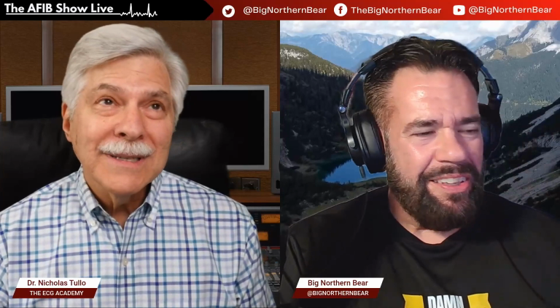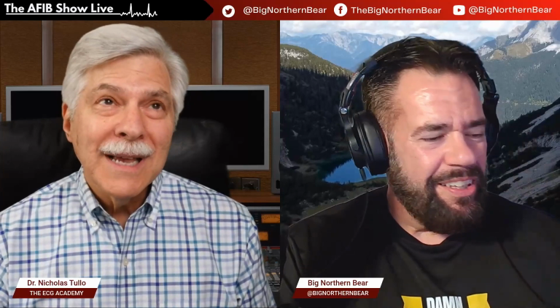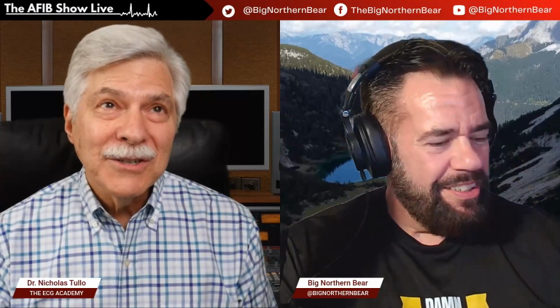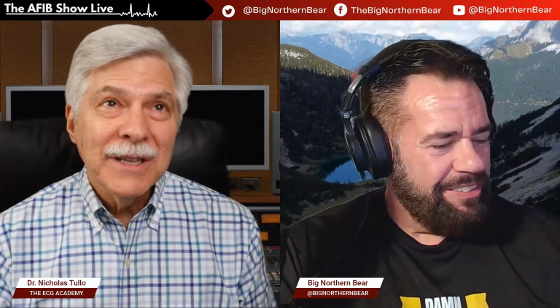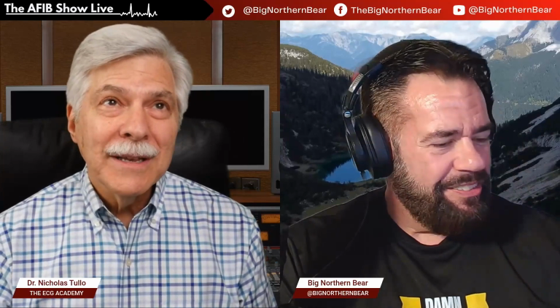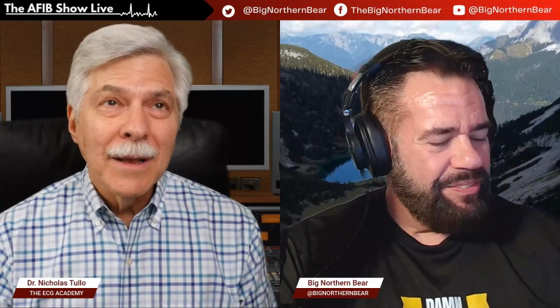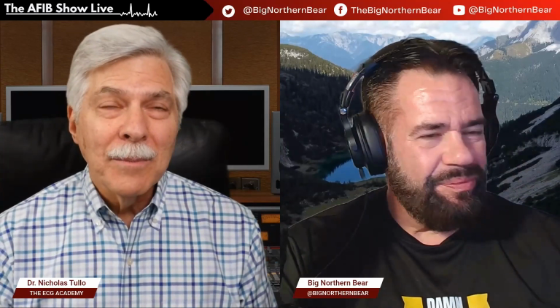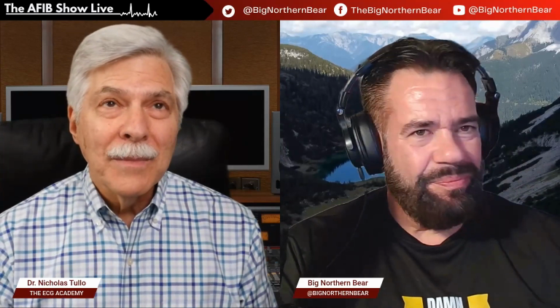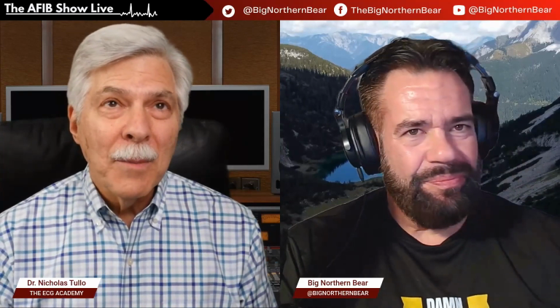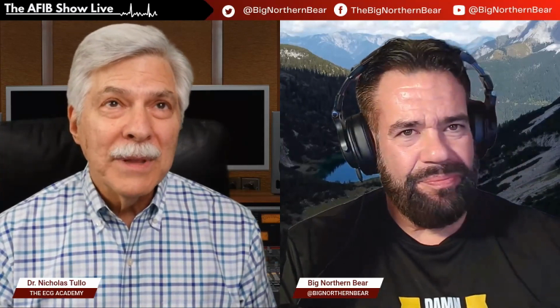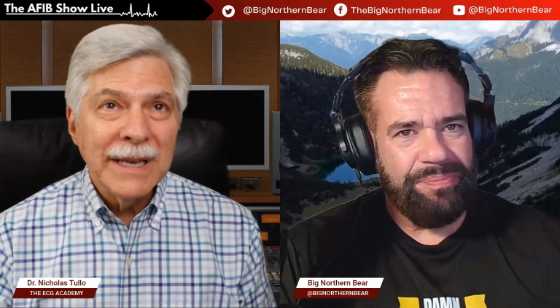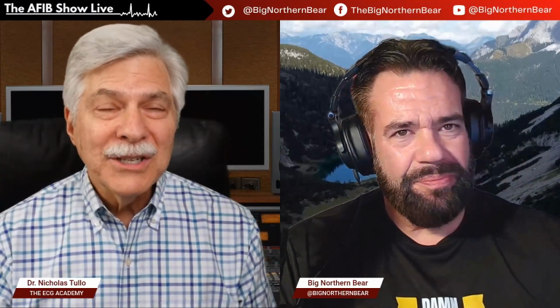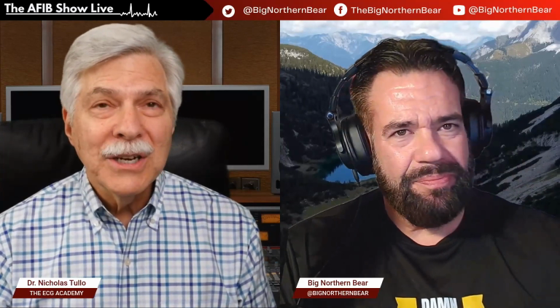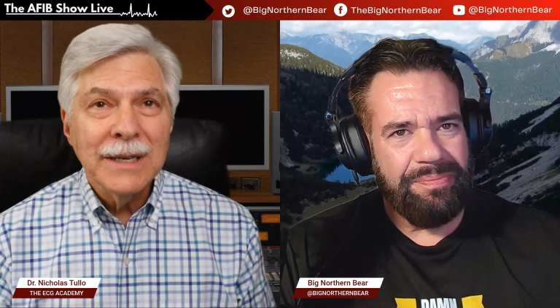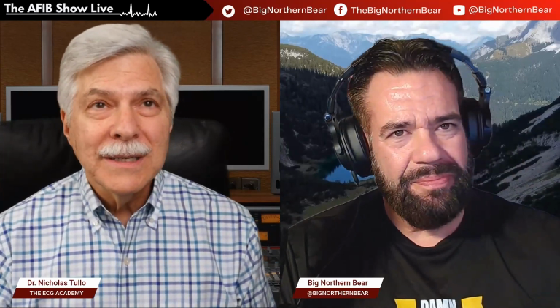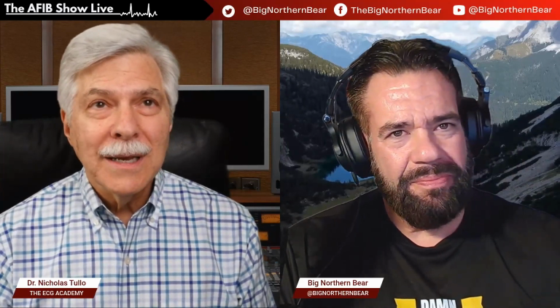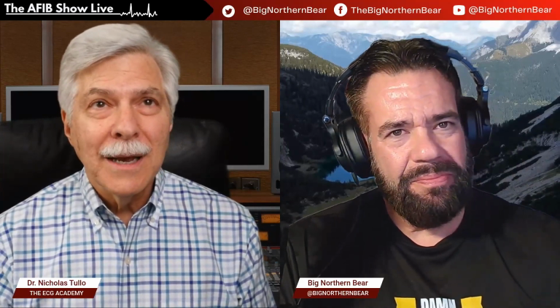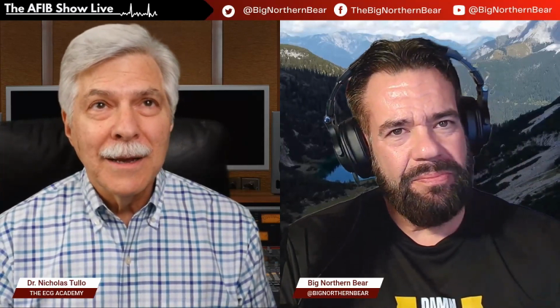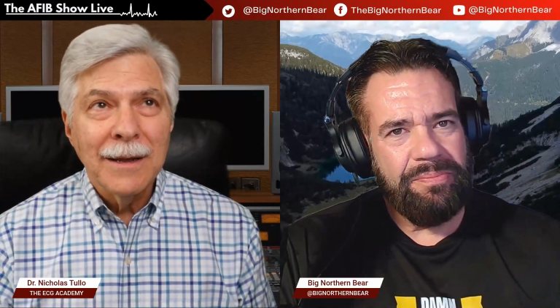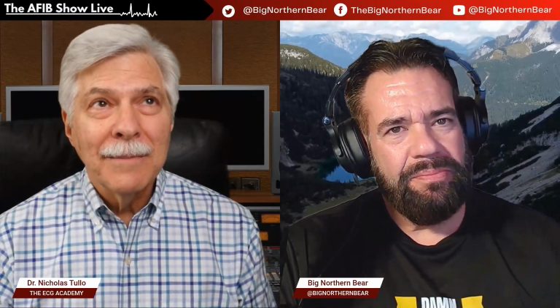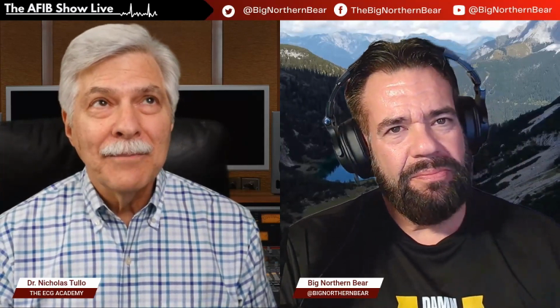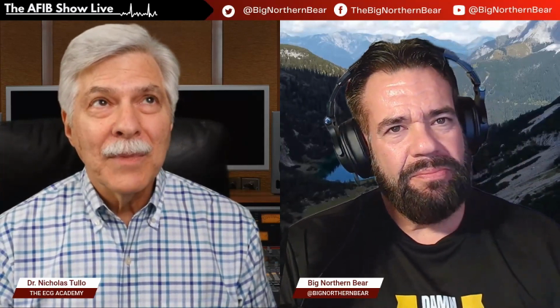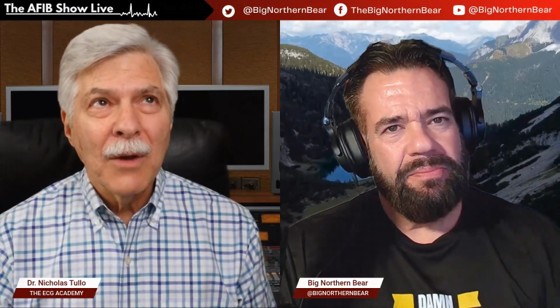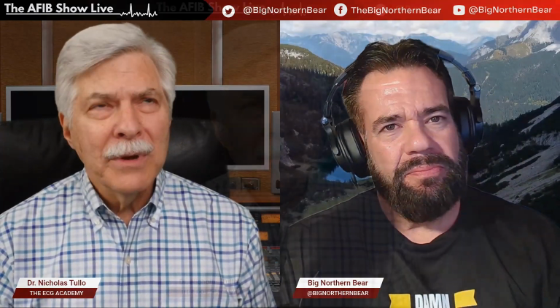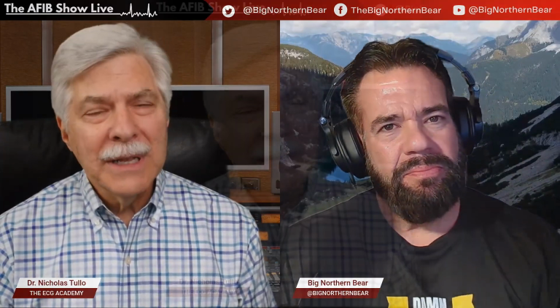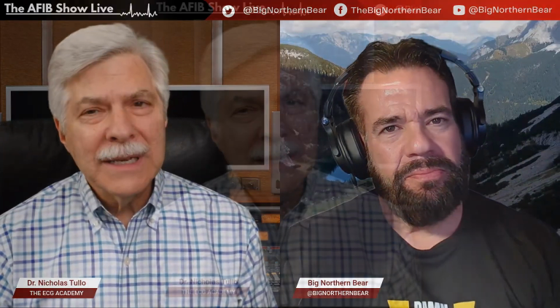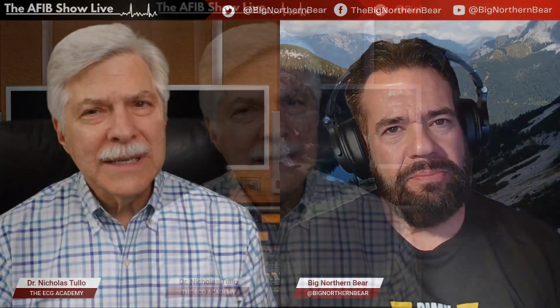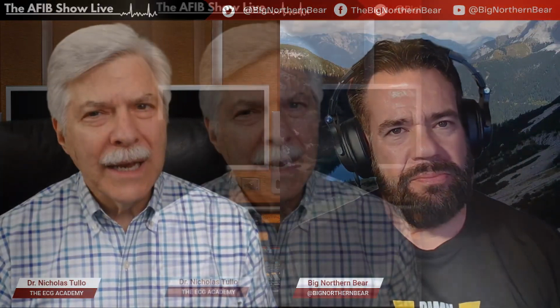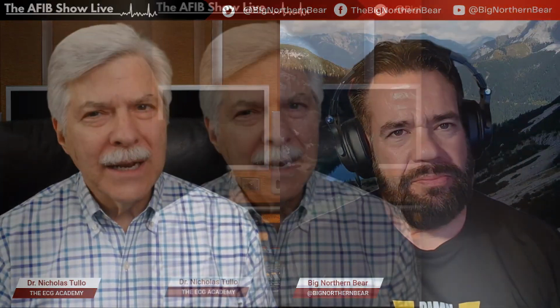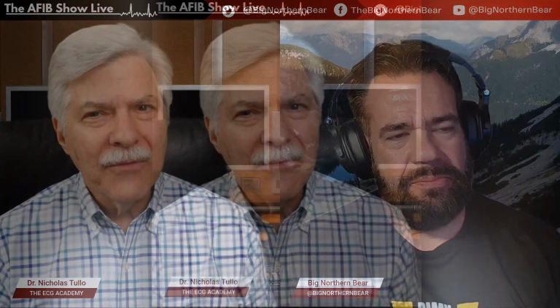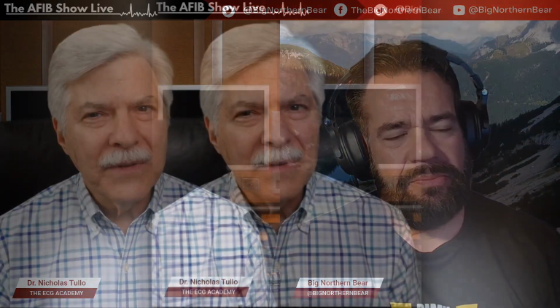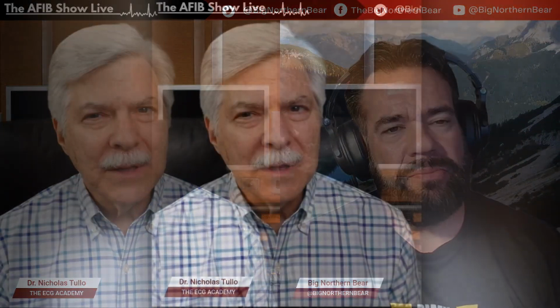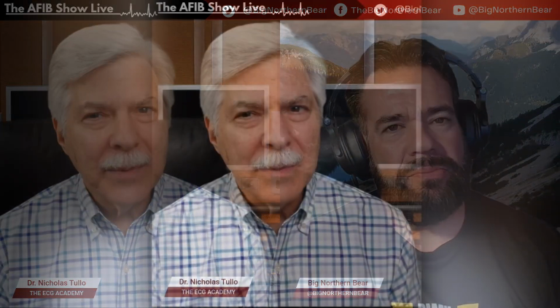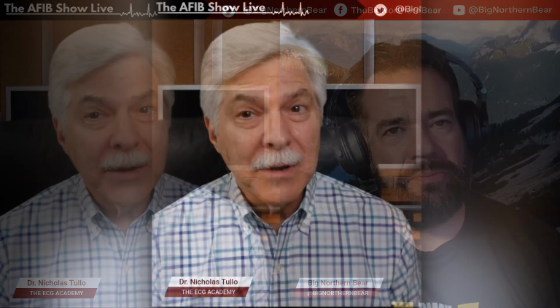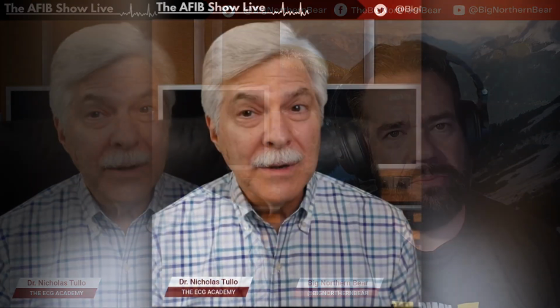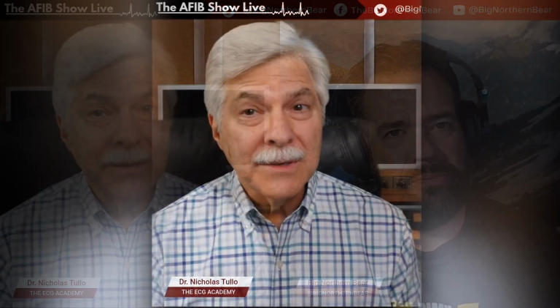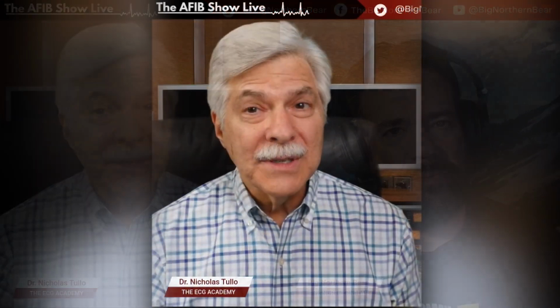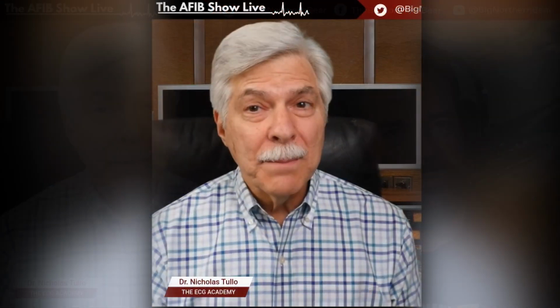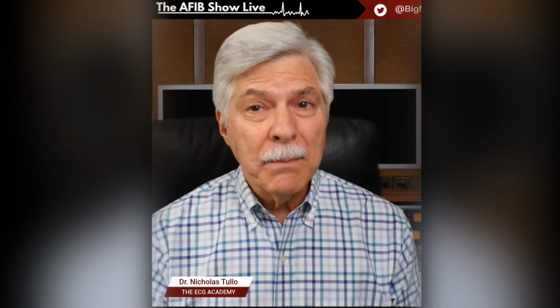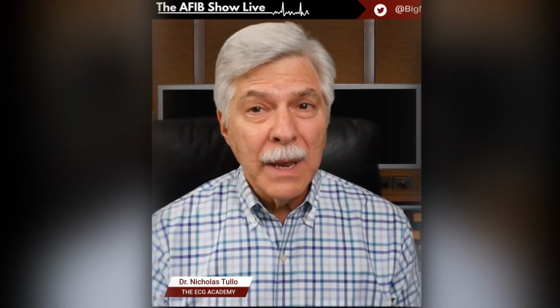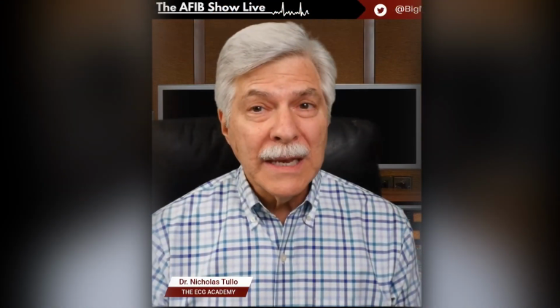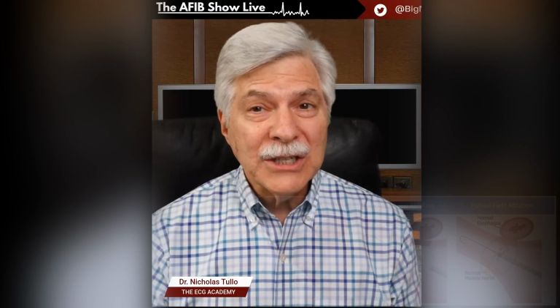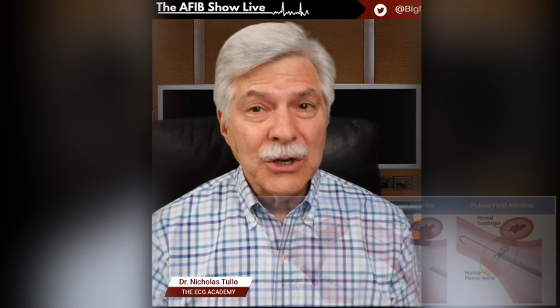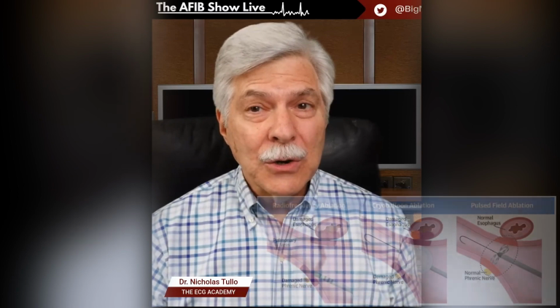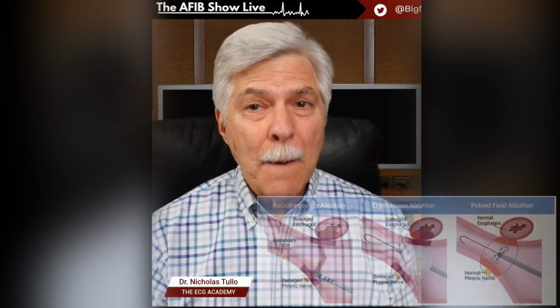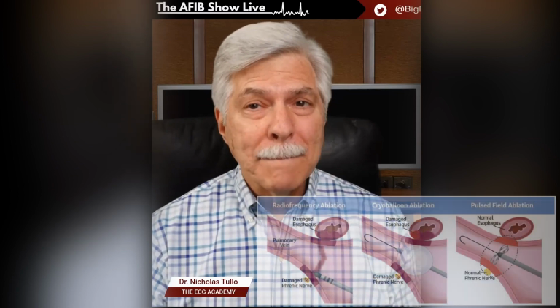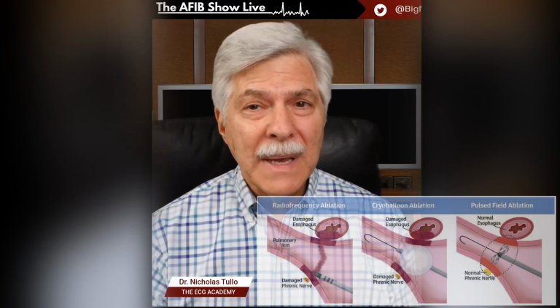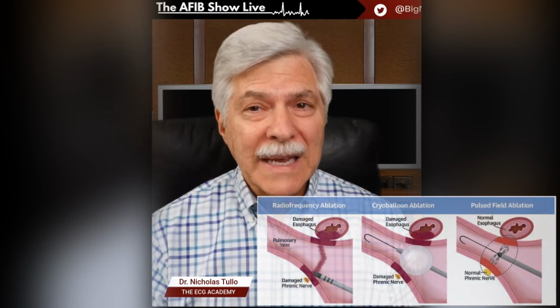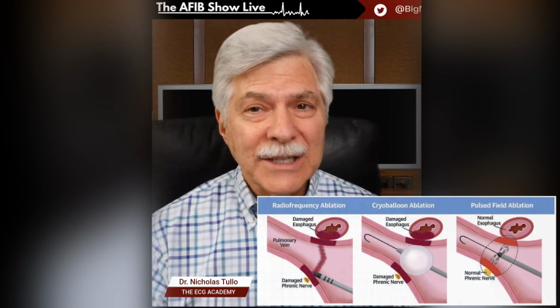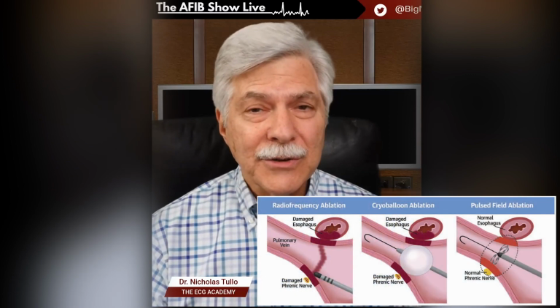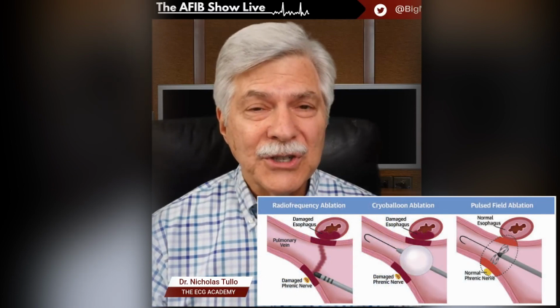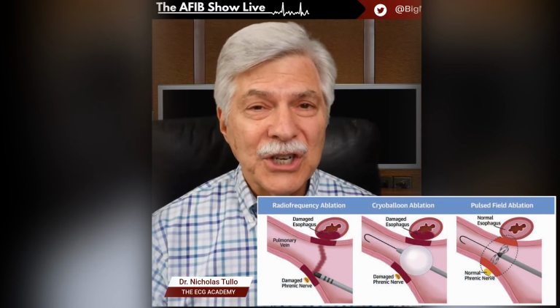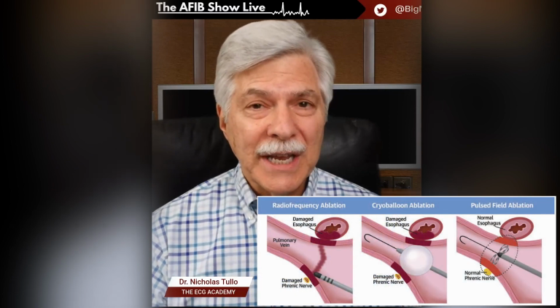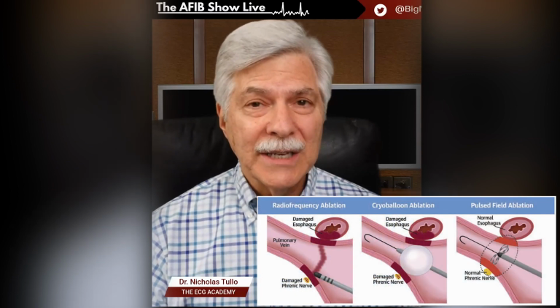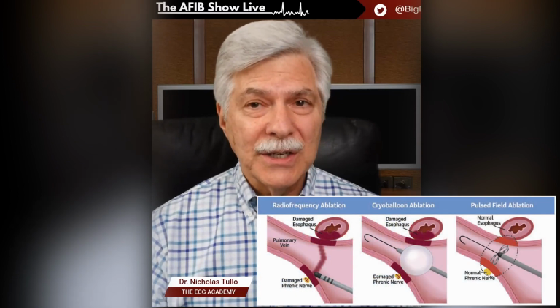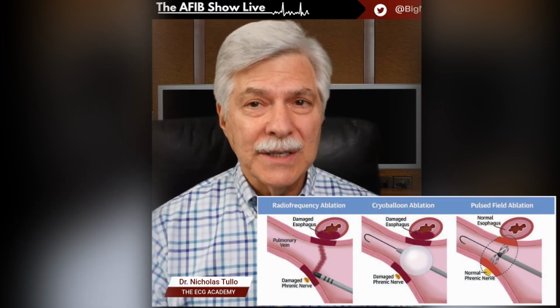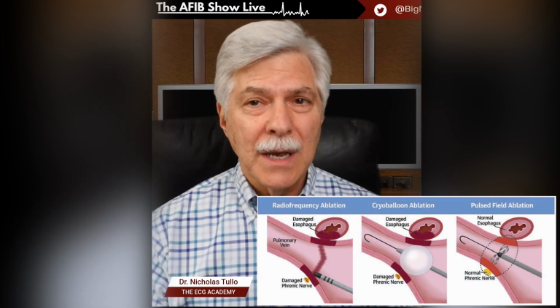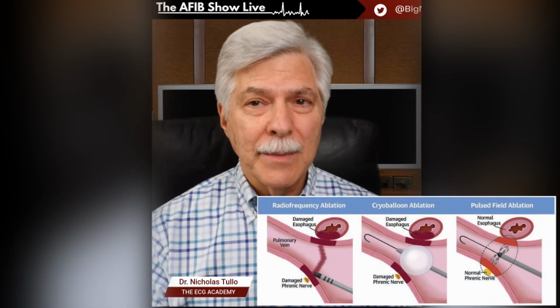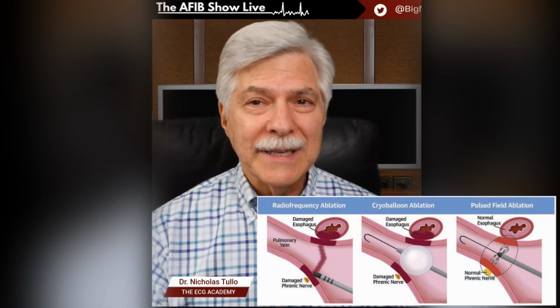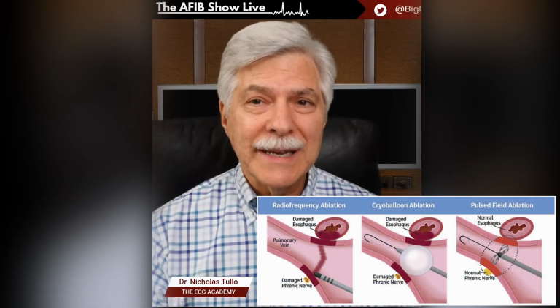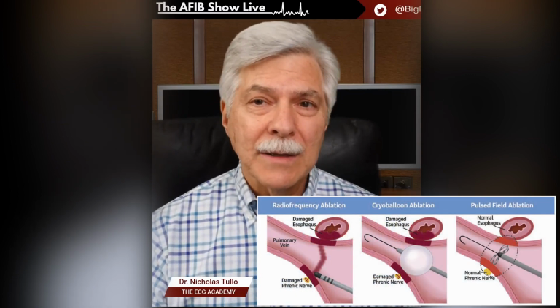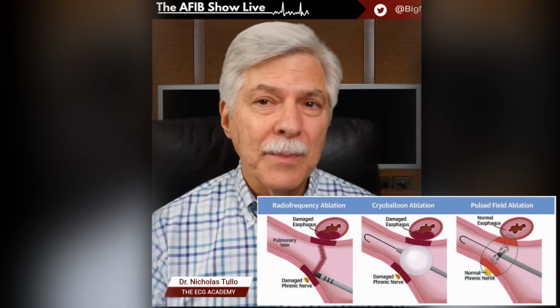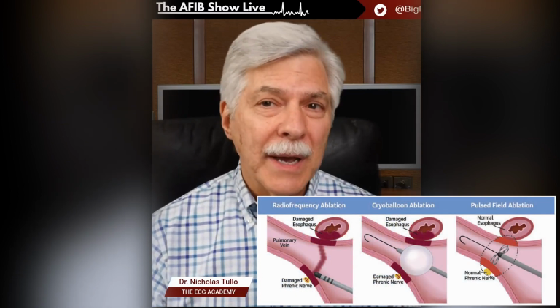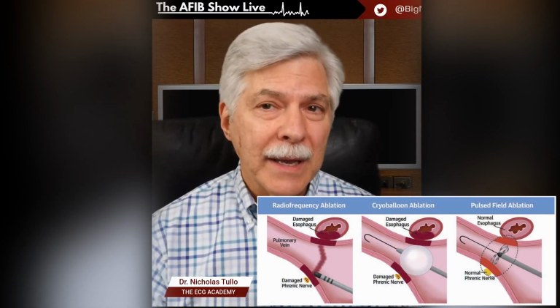Ablation is a really exciting field because there's some major, major changes coming down the pike.